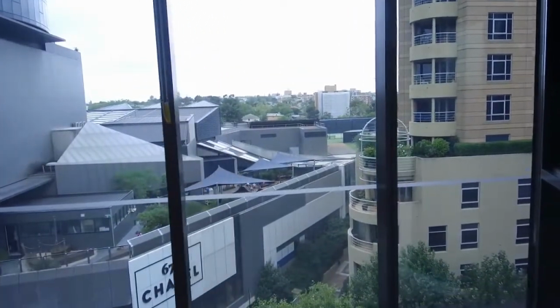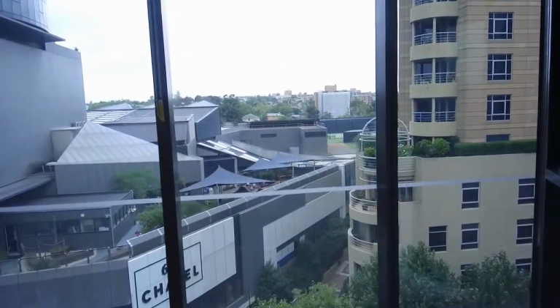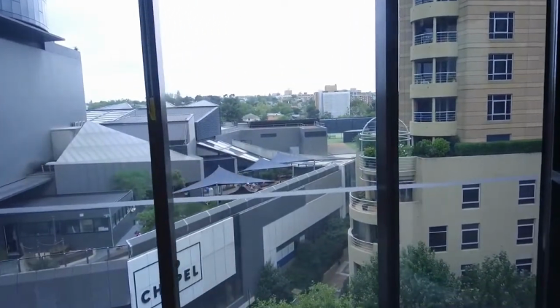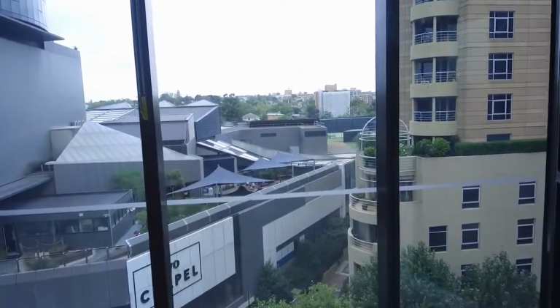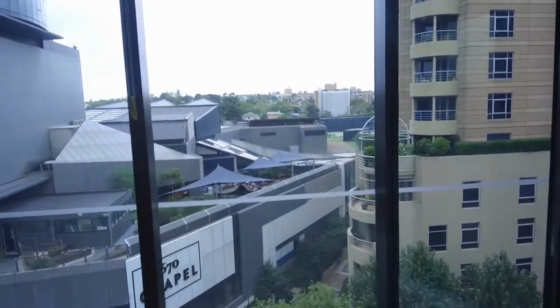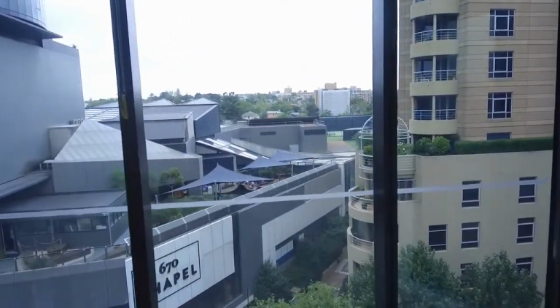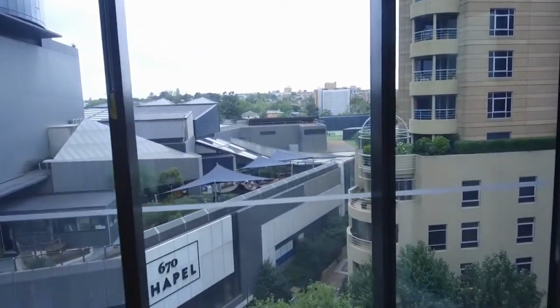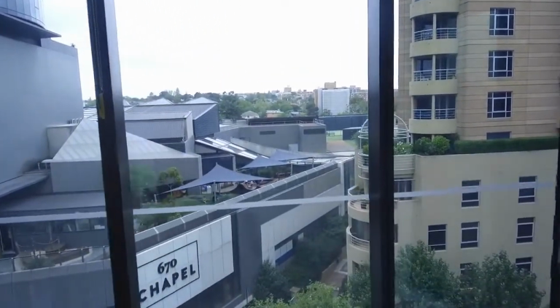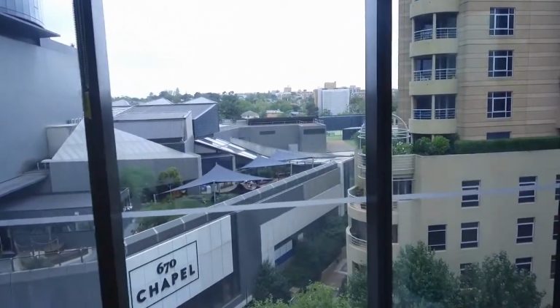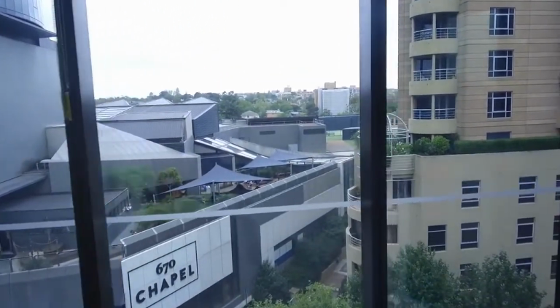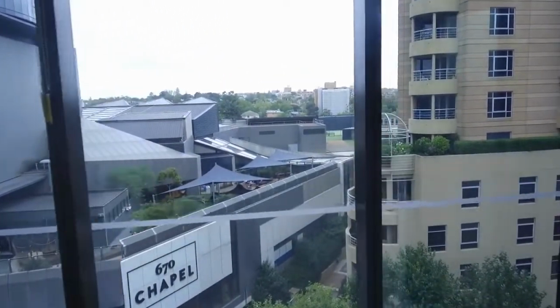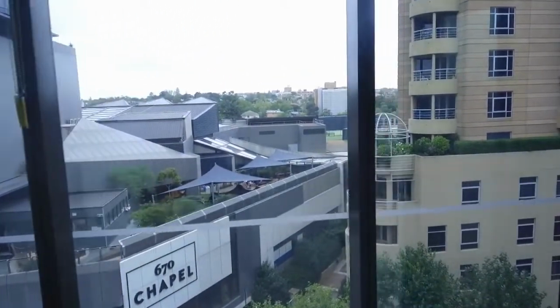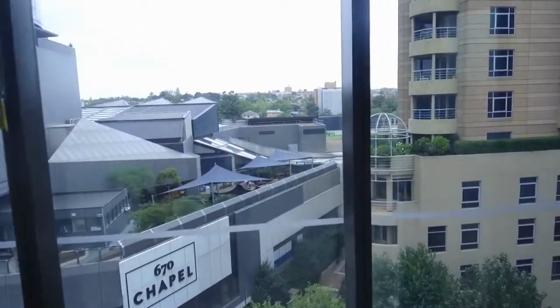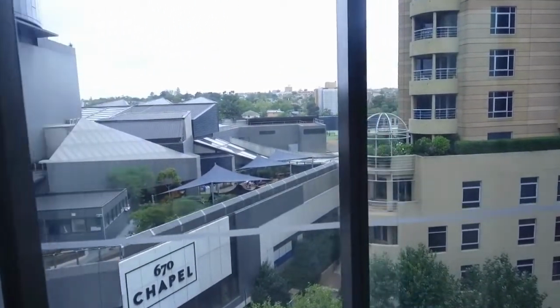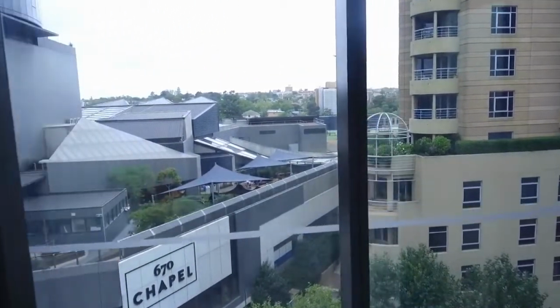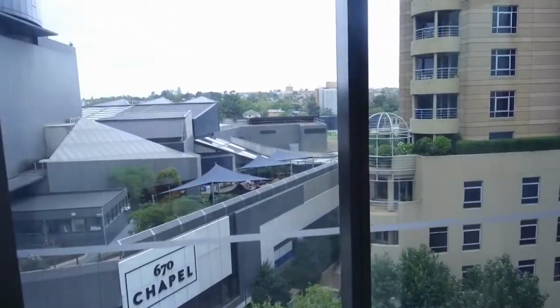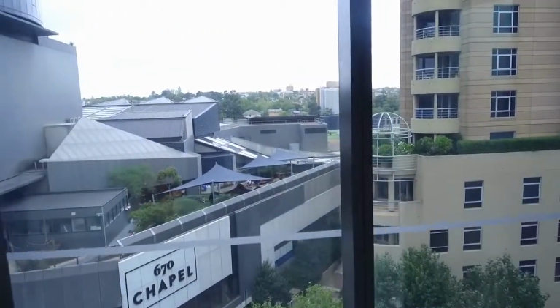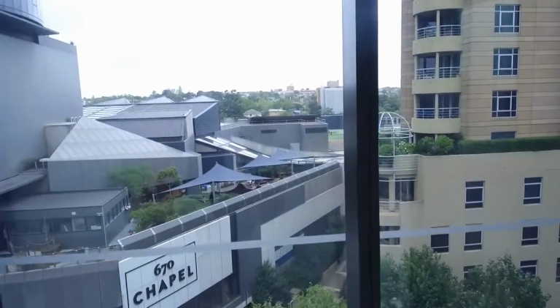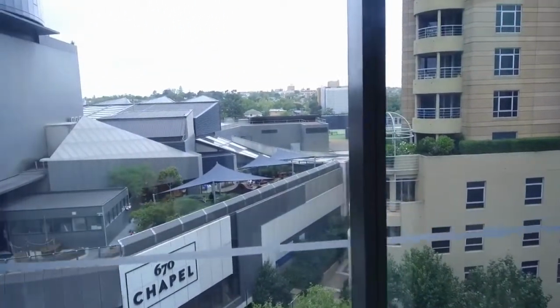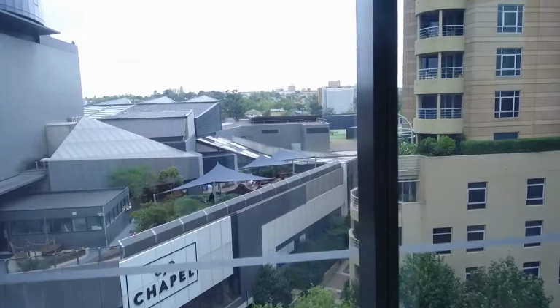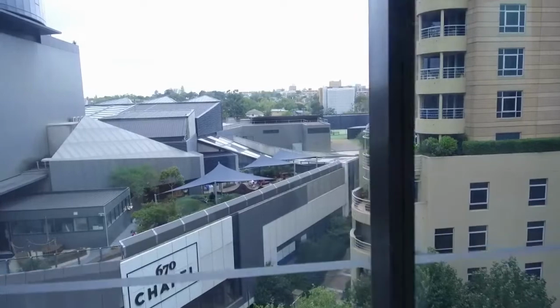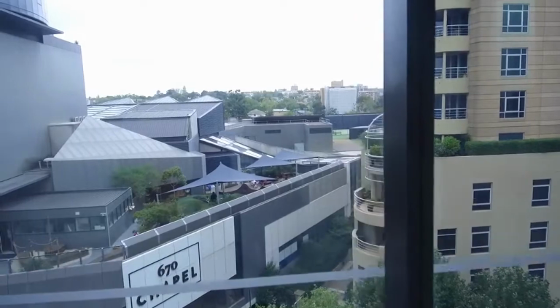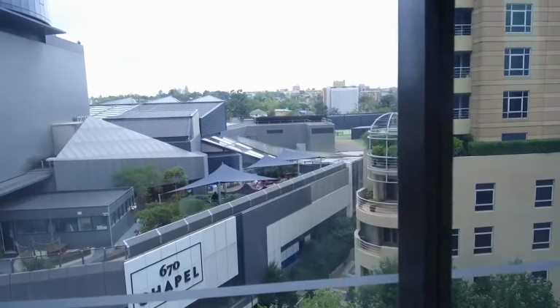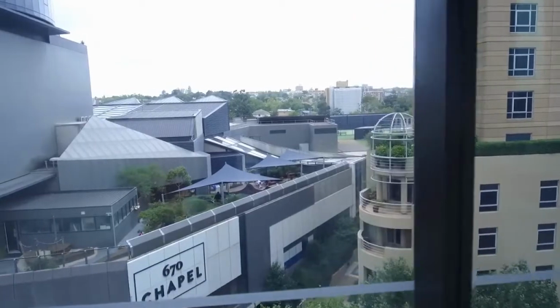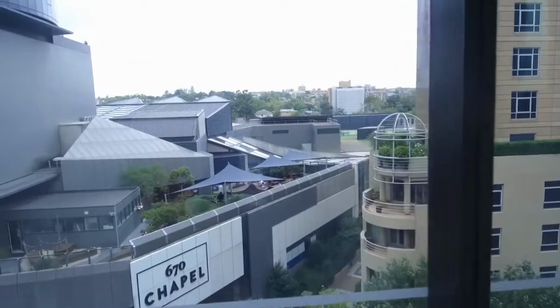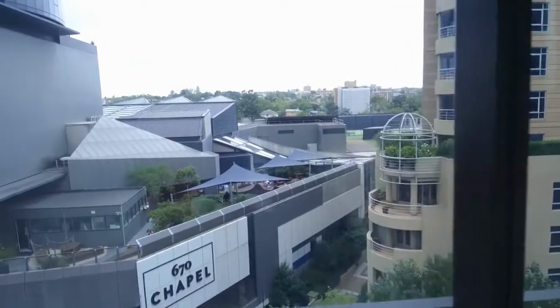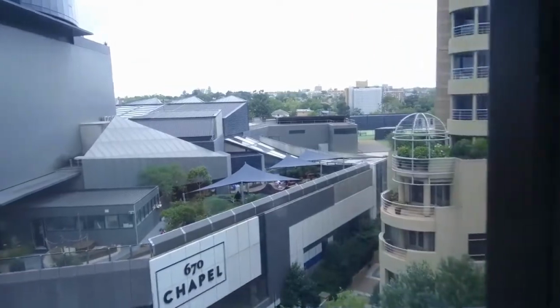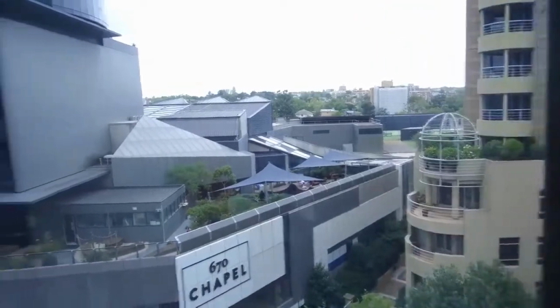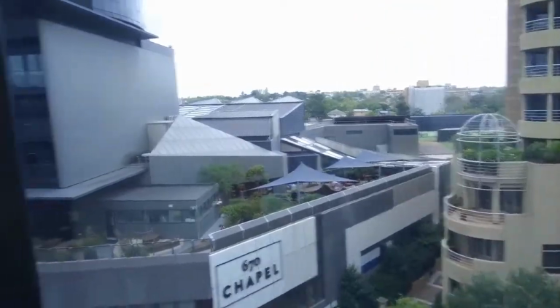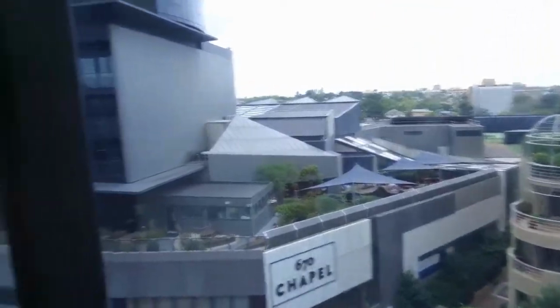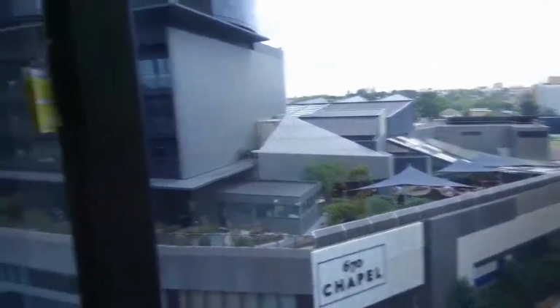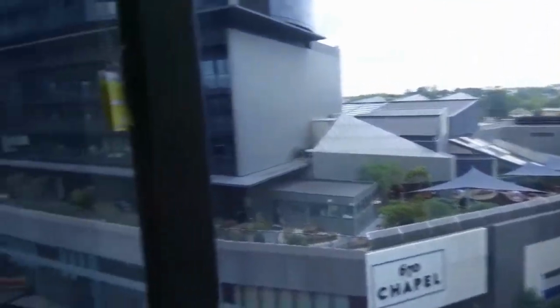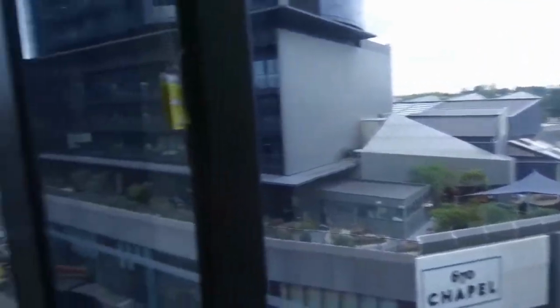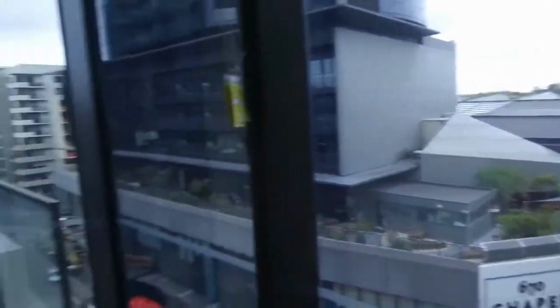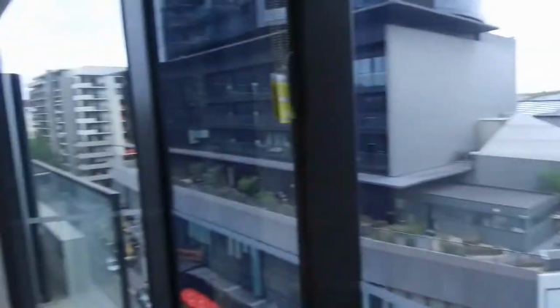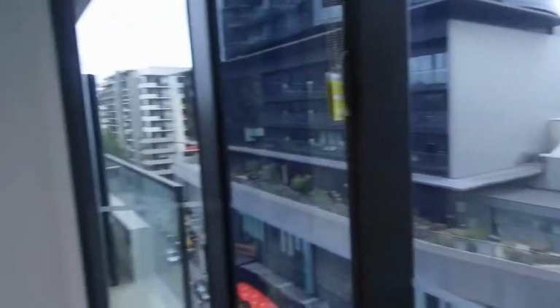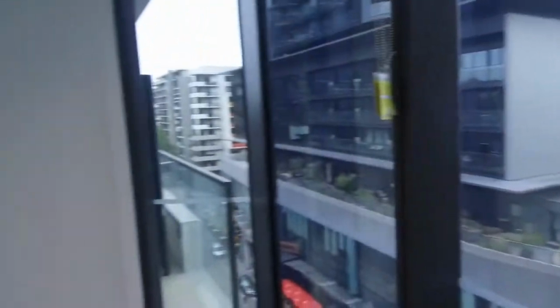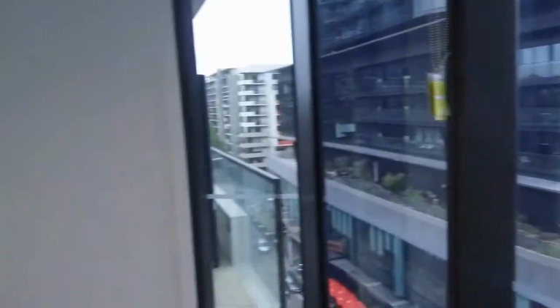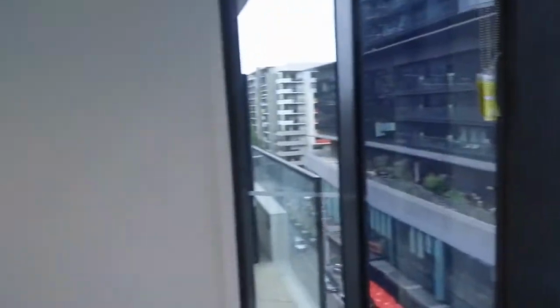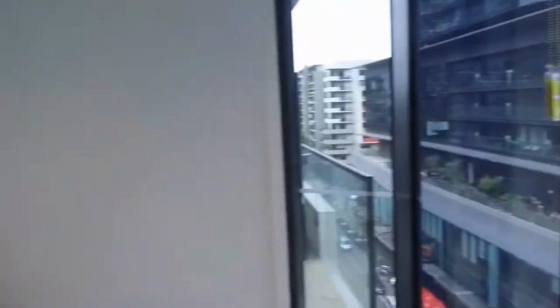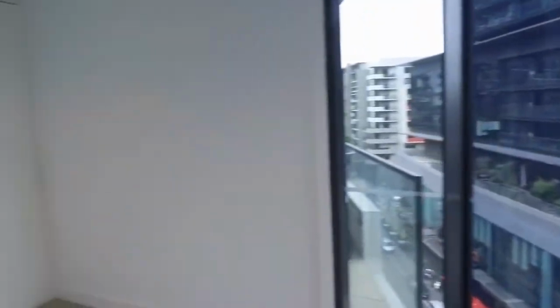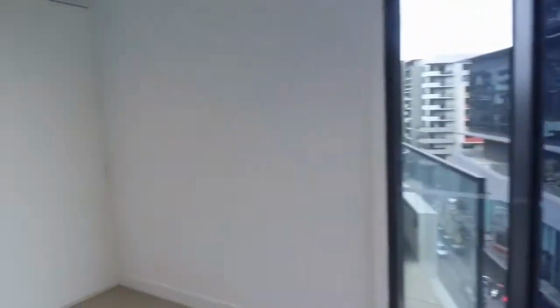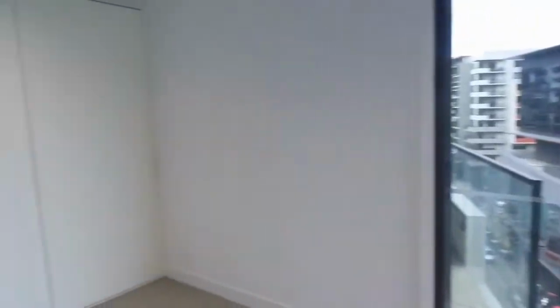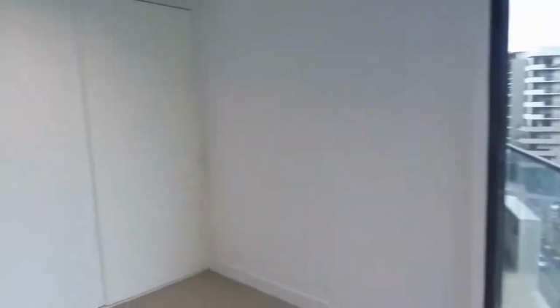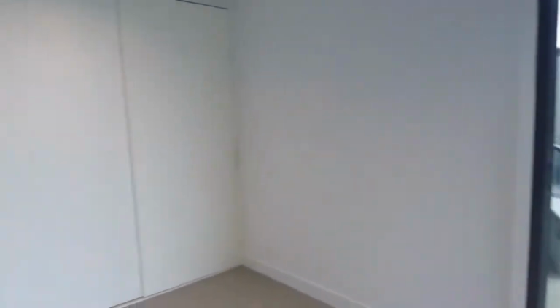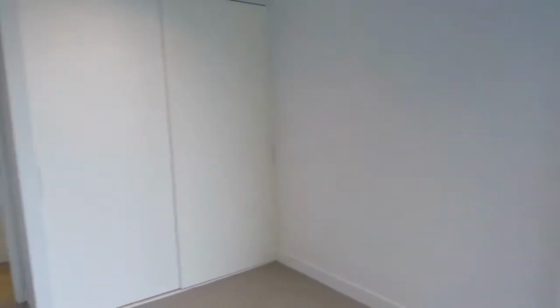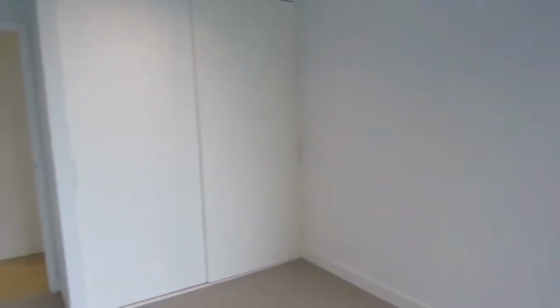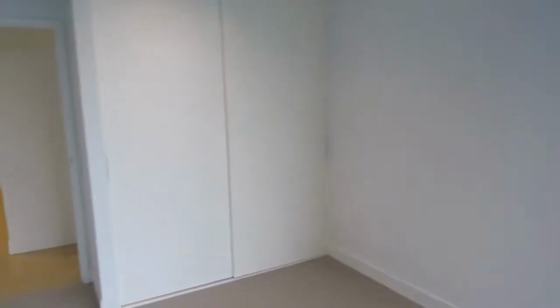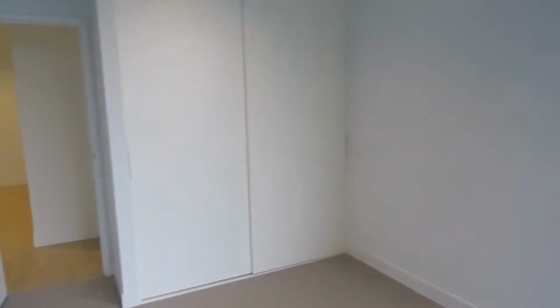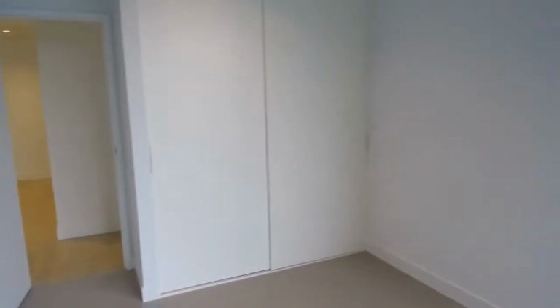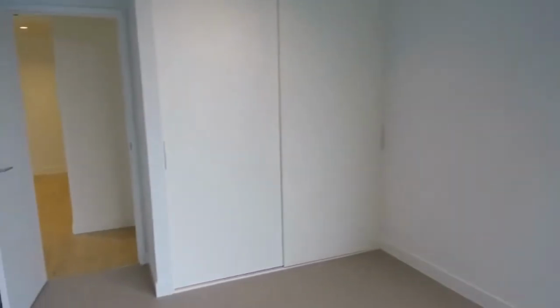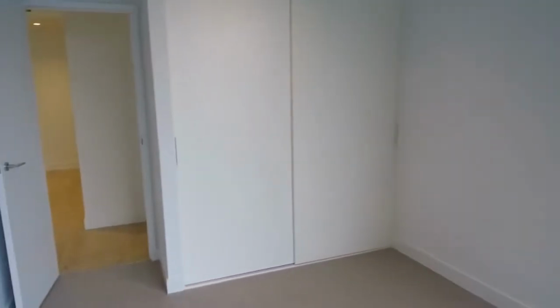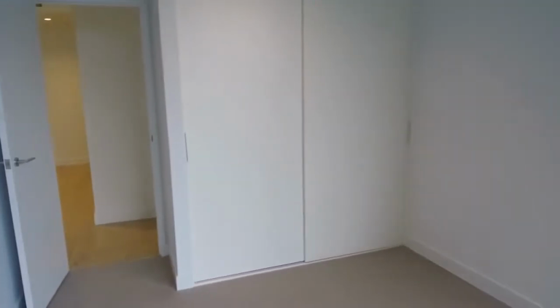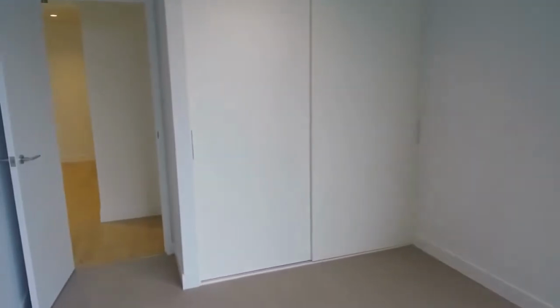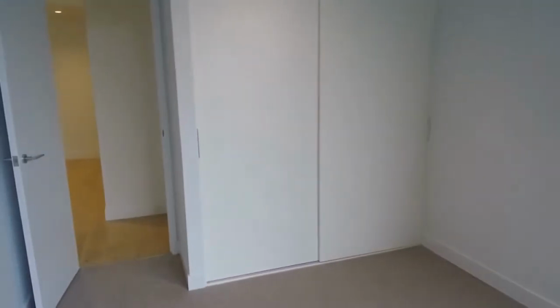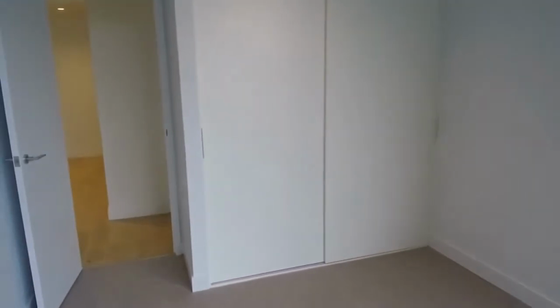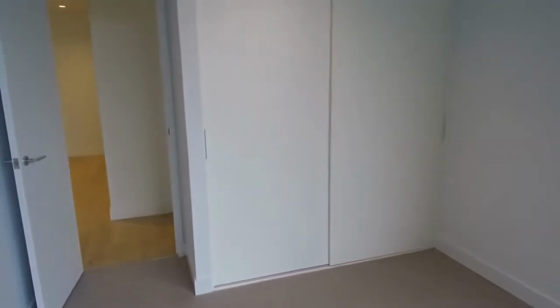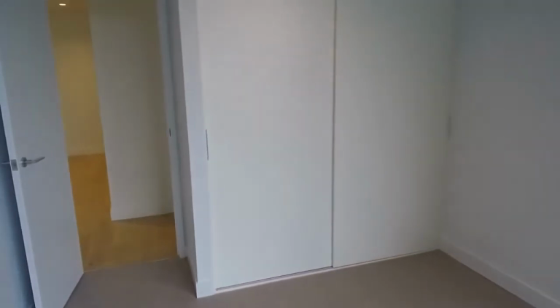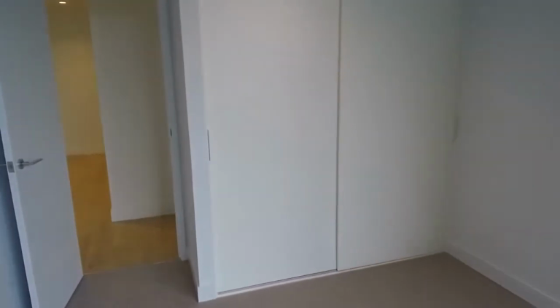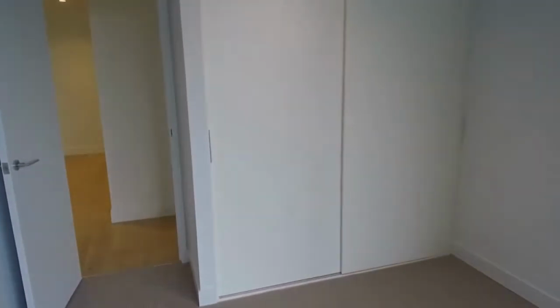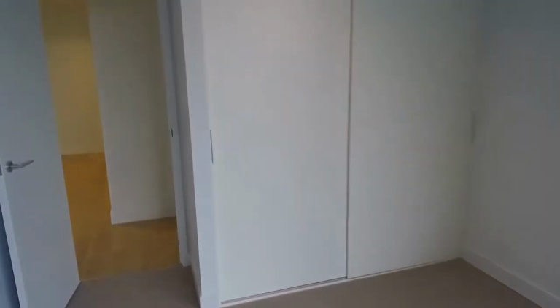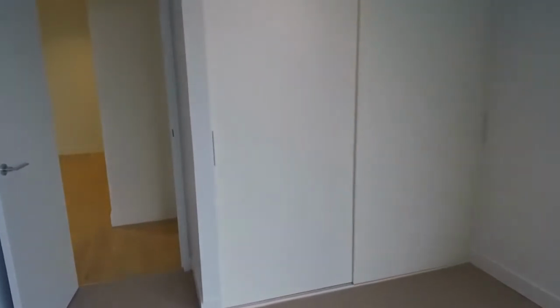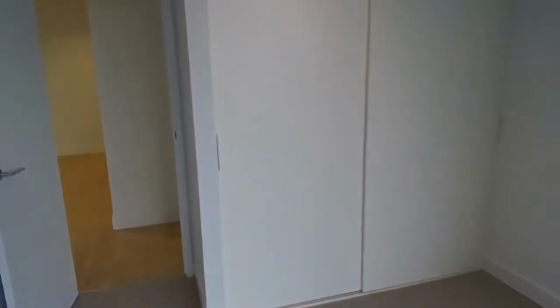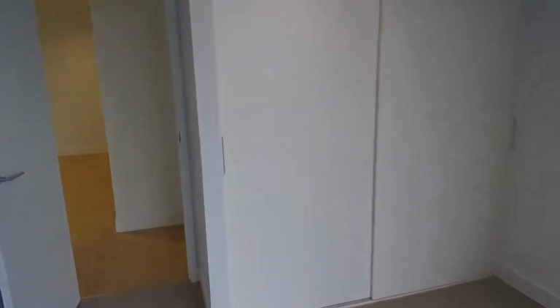And this is the second bedroom — excellent size bedroom with built-in robes. Everything that you need.